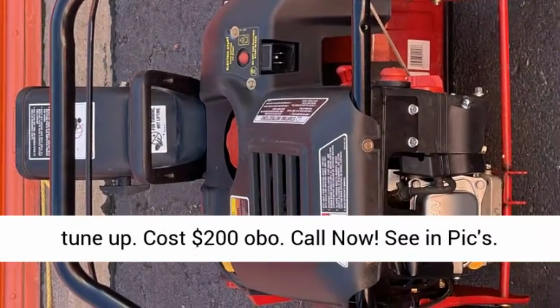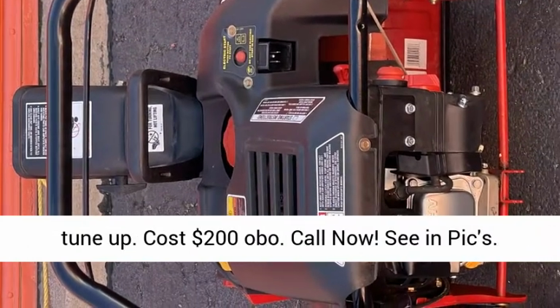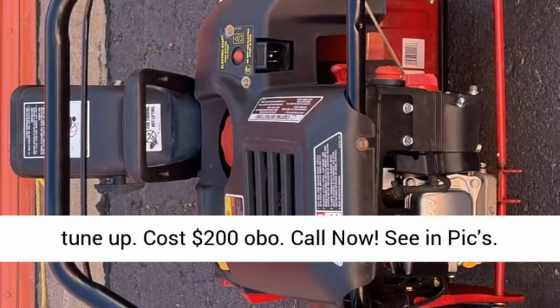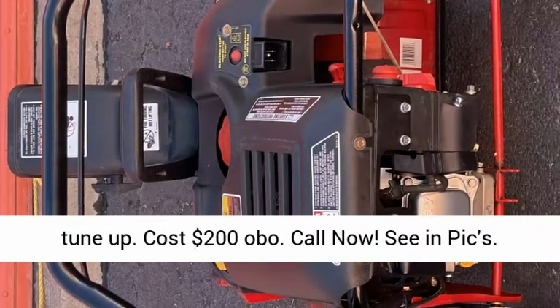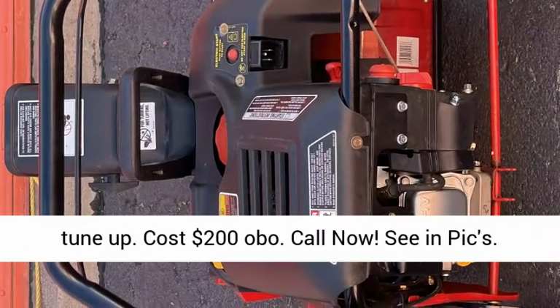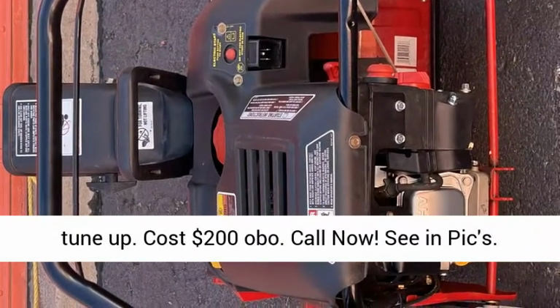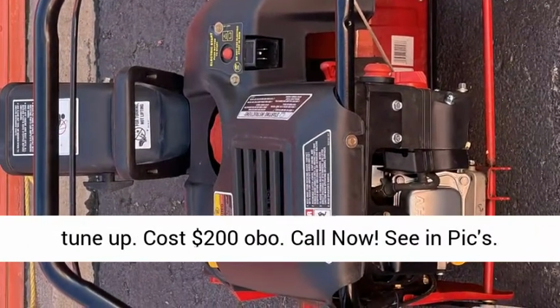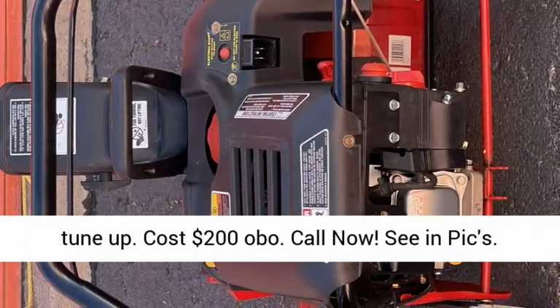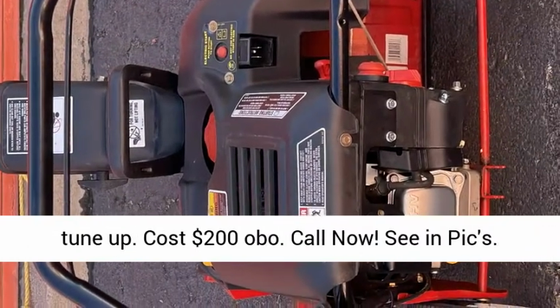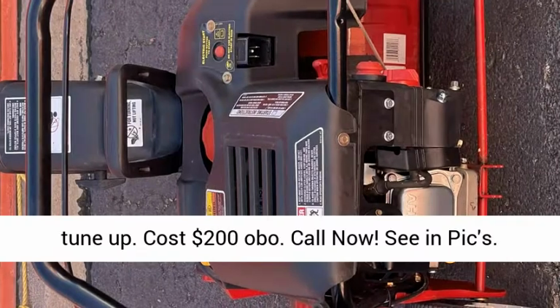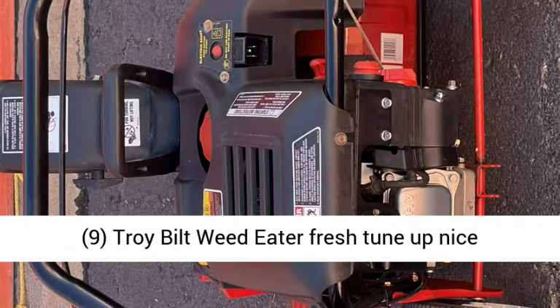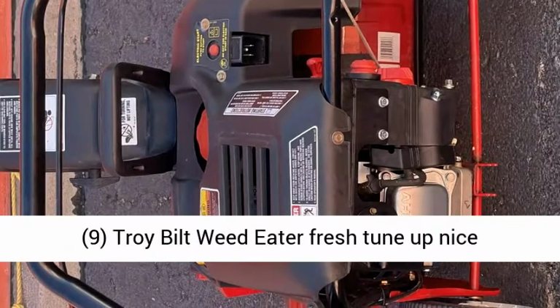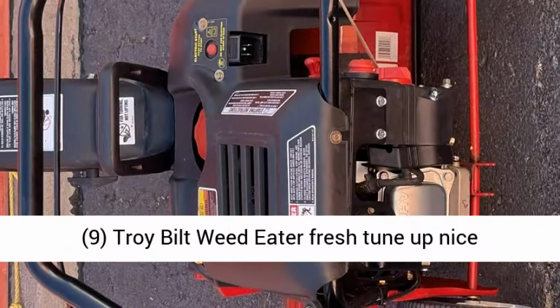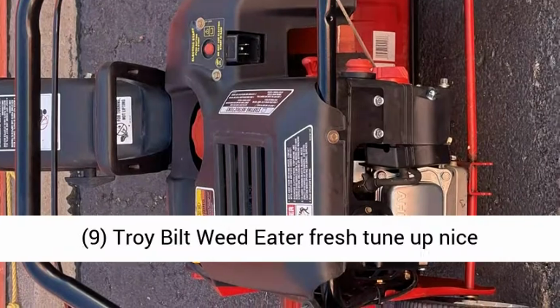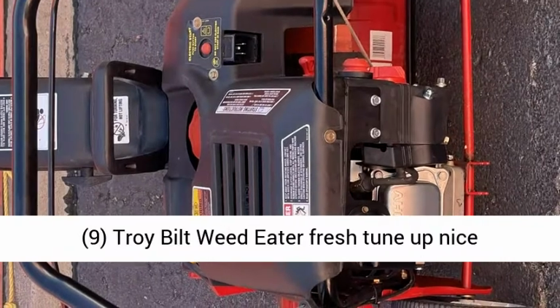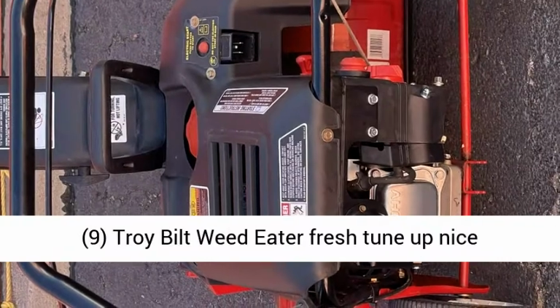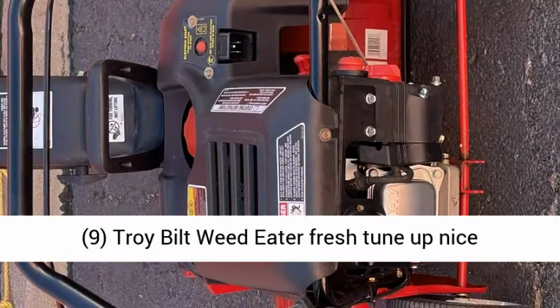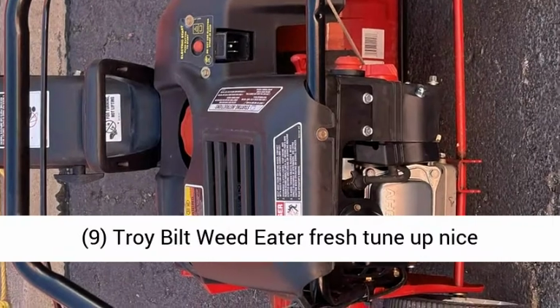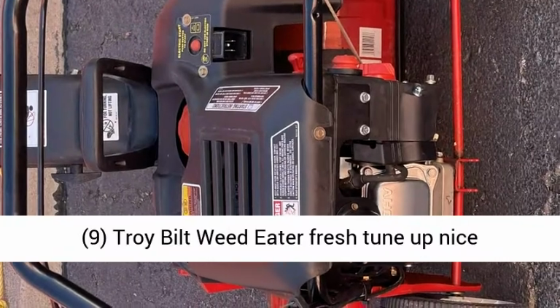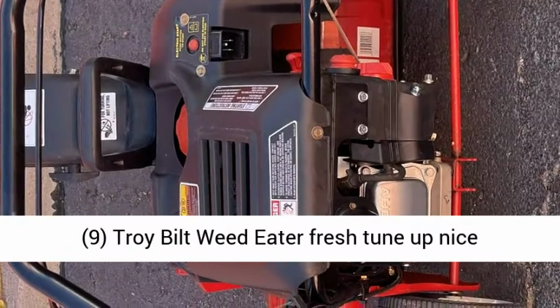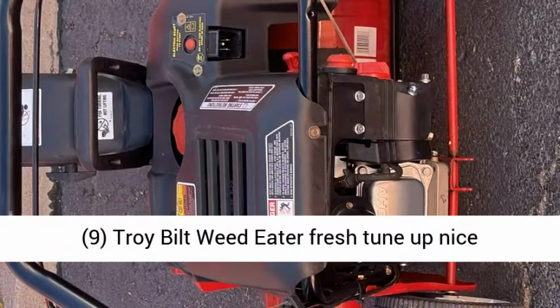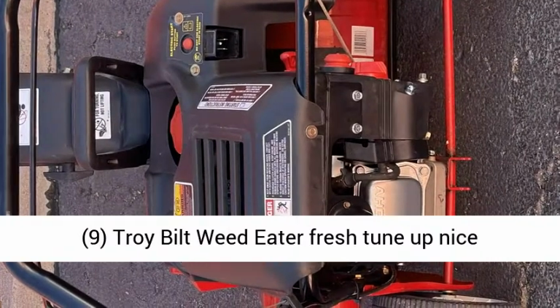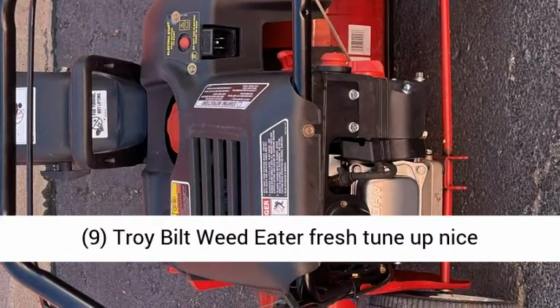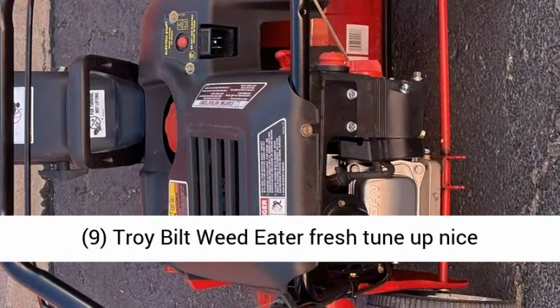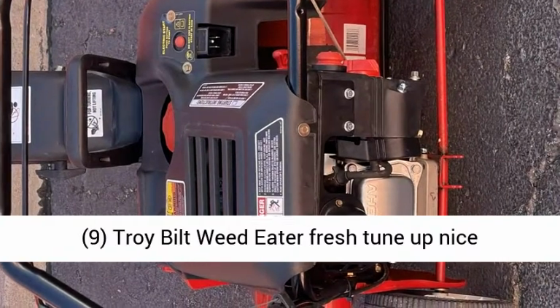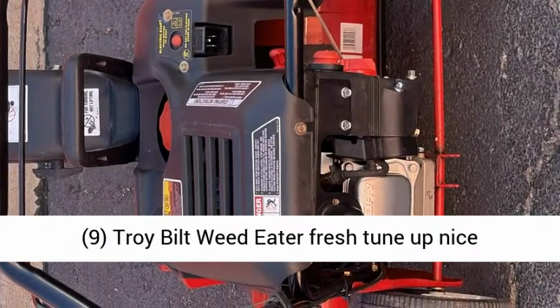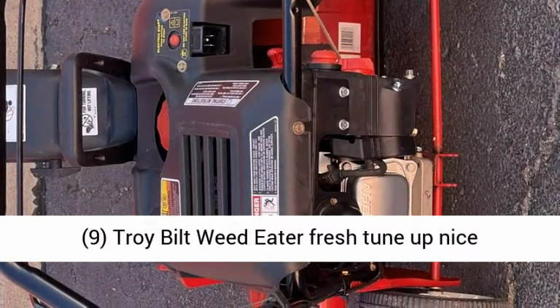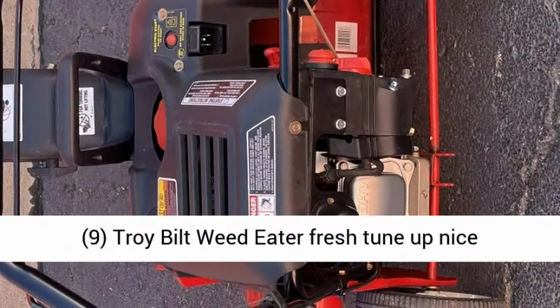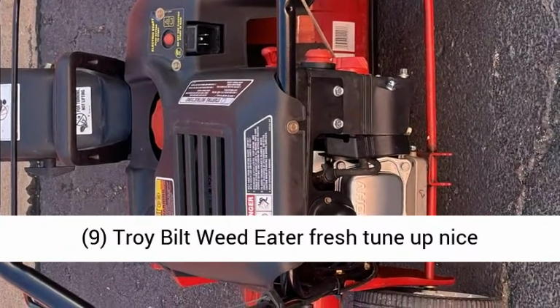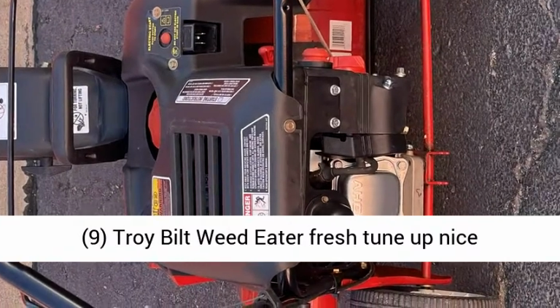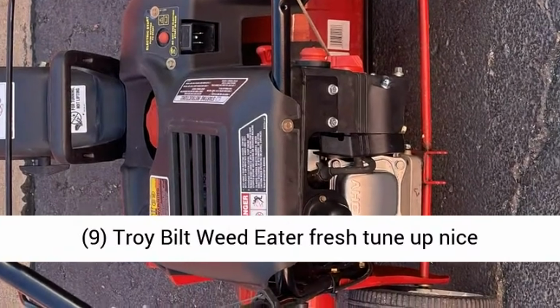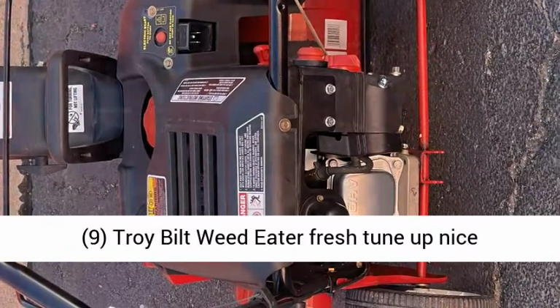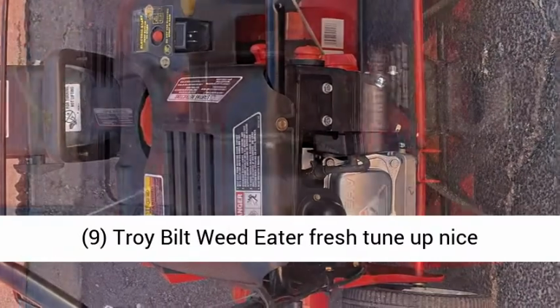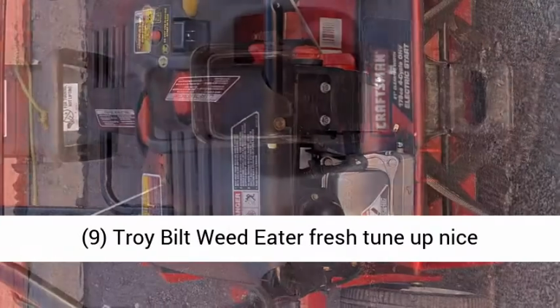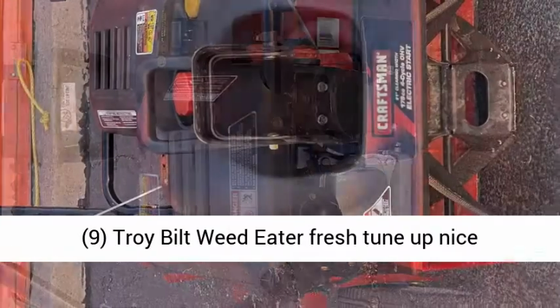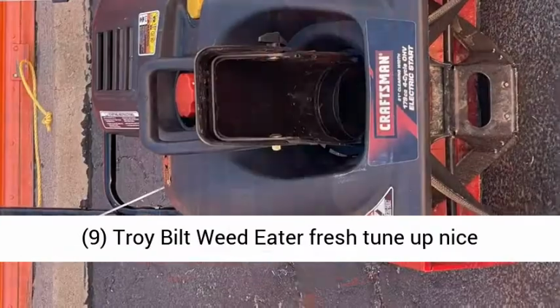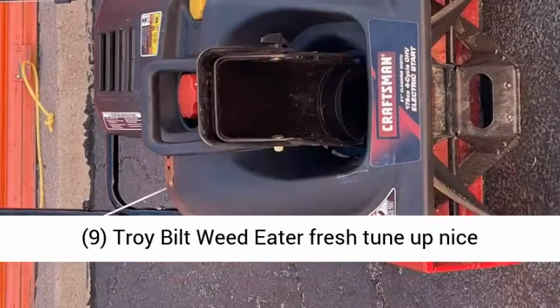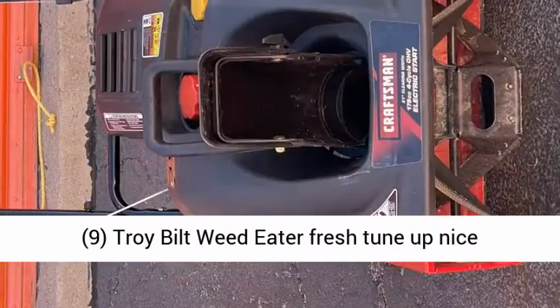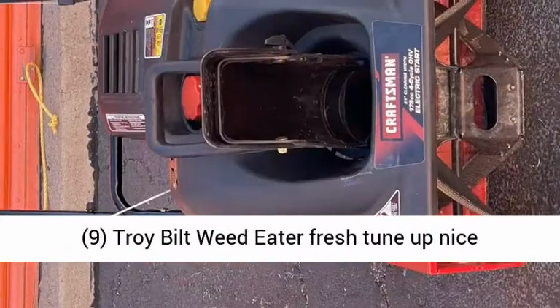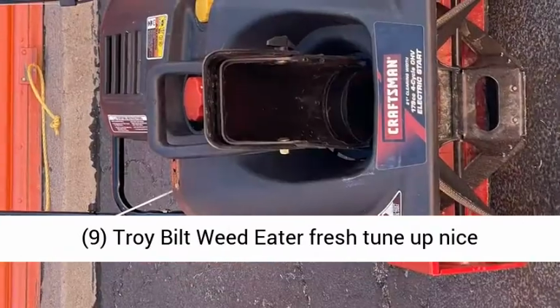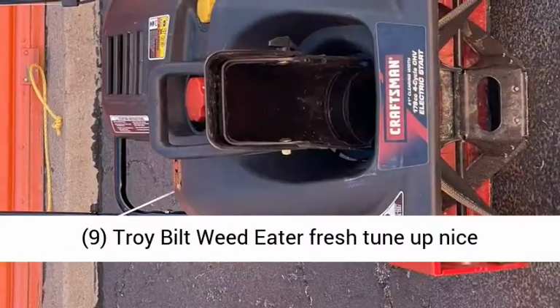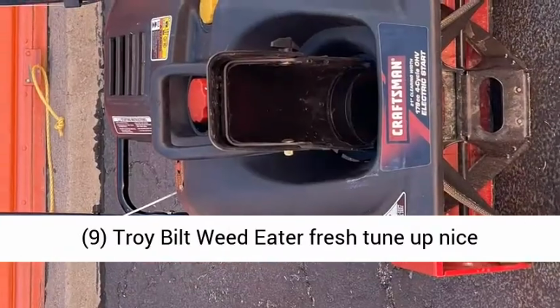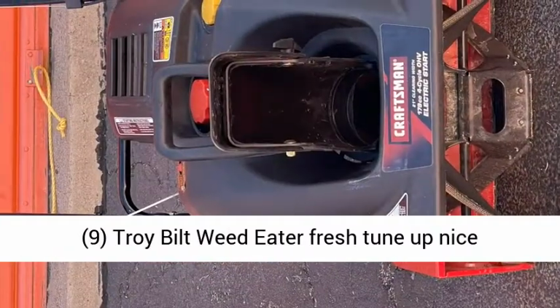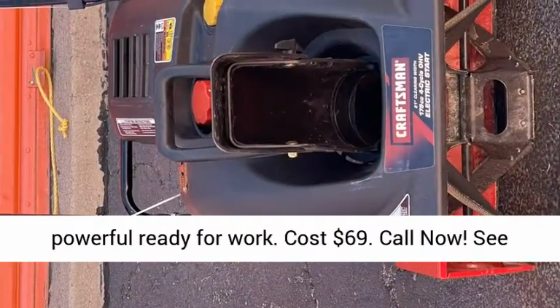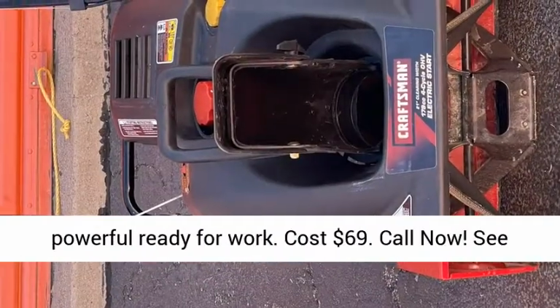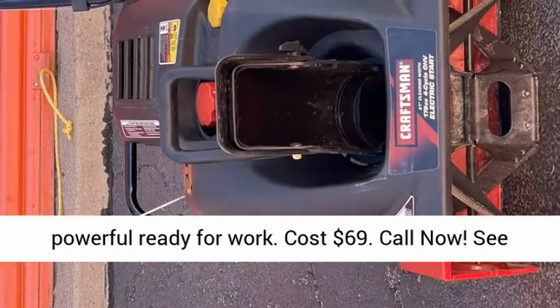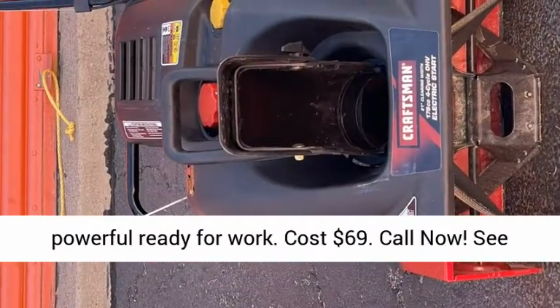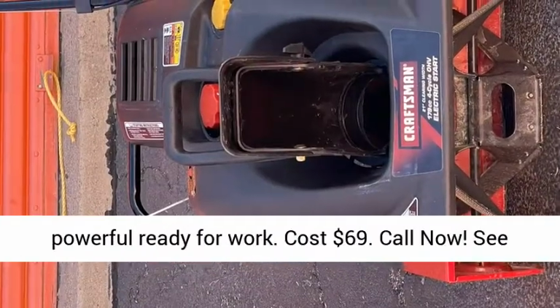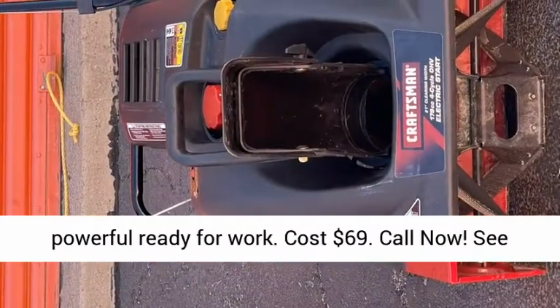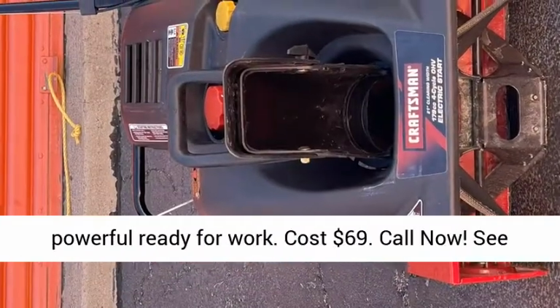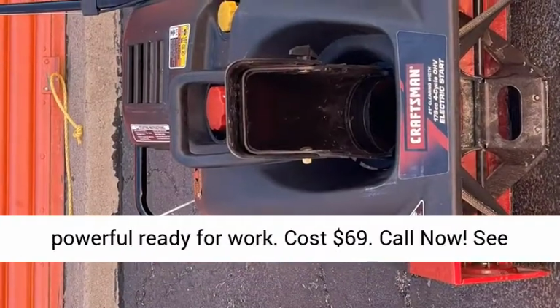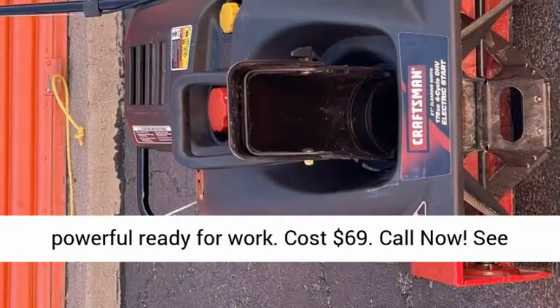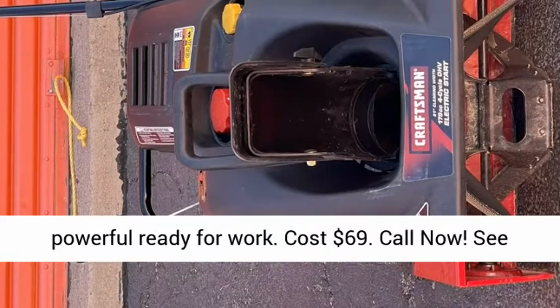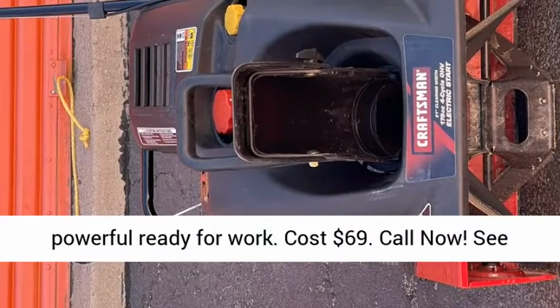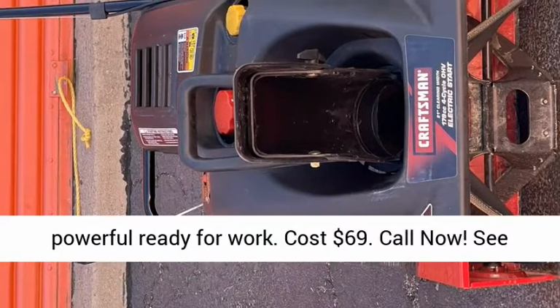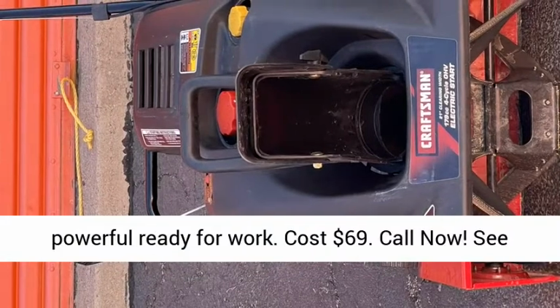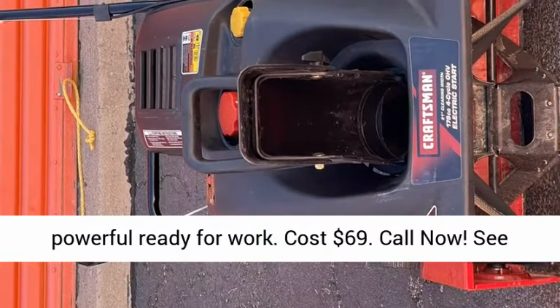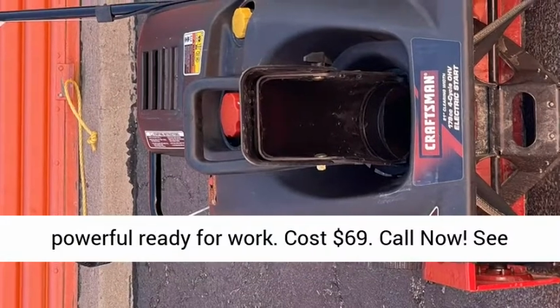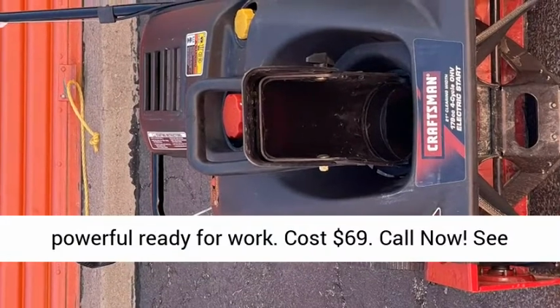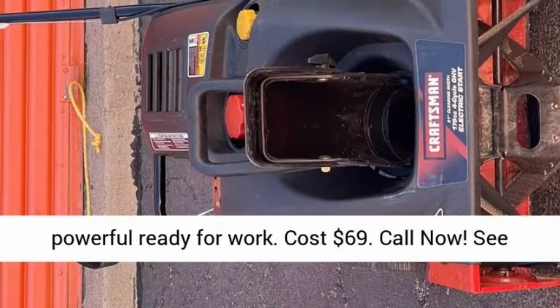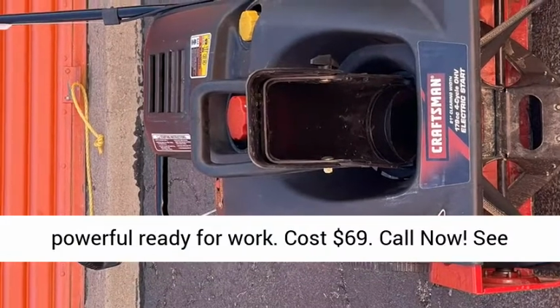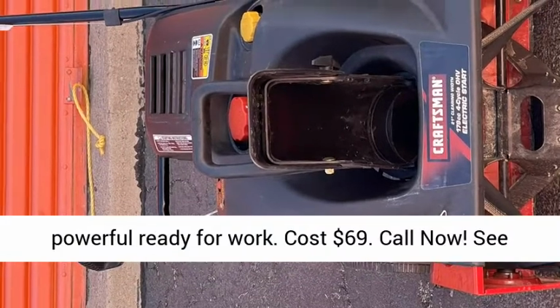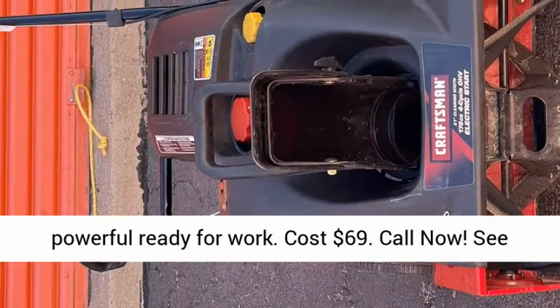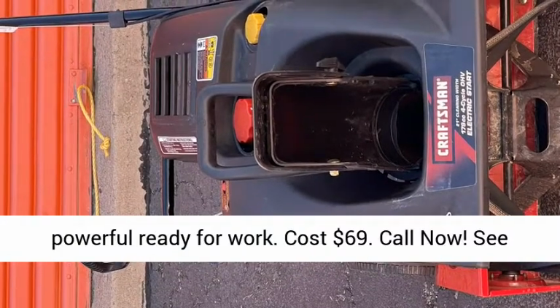9. Troy-Bilt Weed Eater, fresh tune-up, nice, powerful, ready for work. Cost $69. Call now, see and pics.